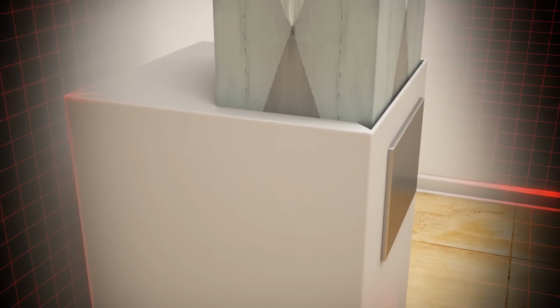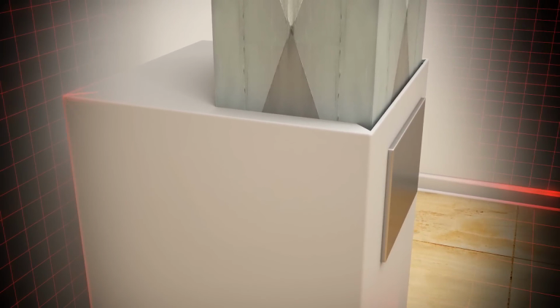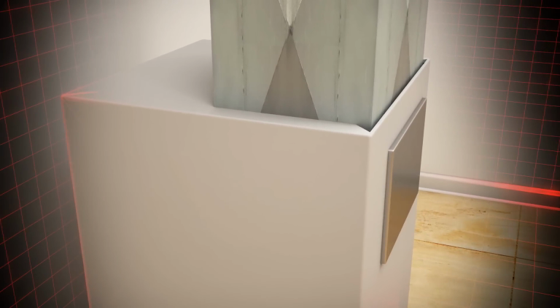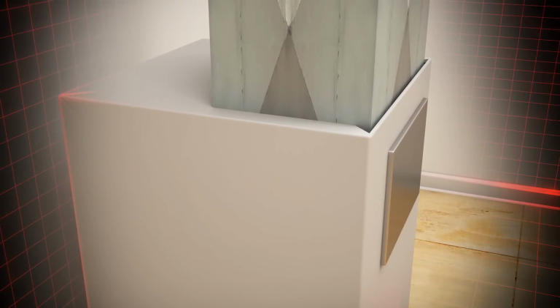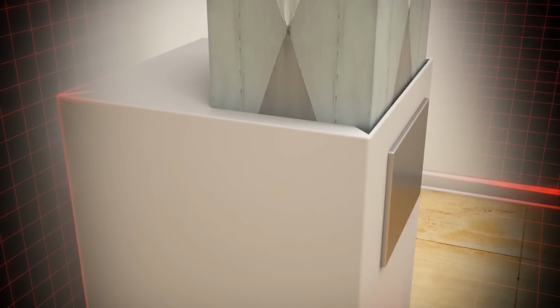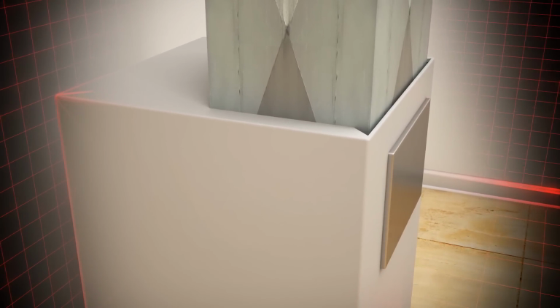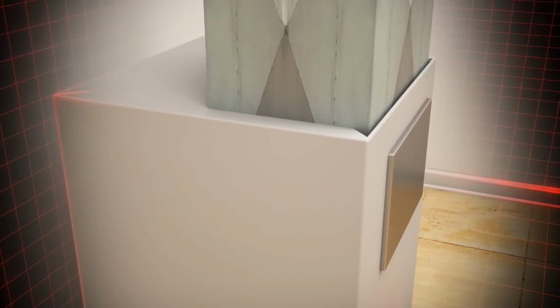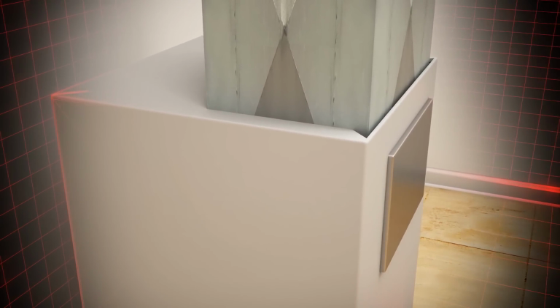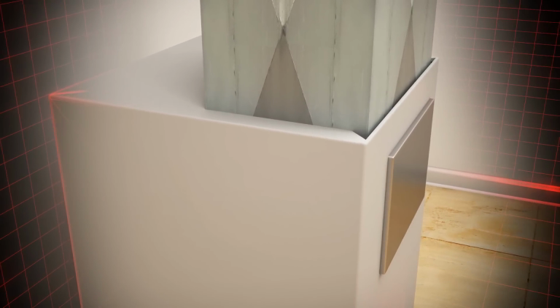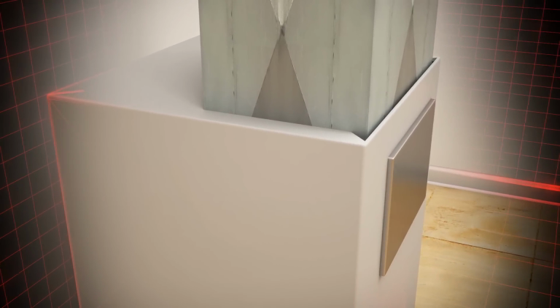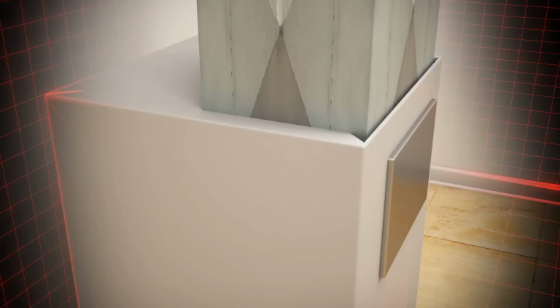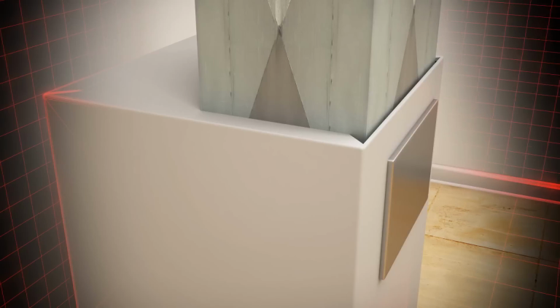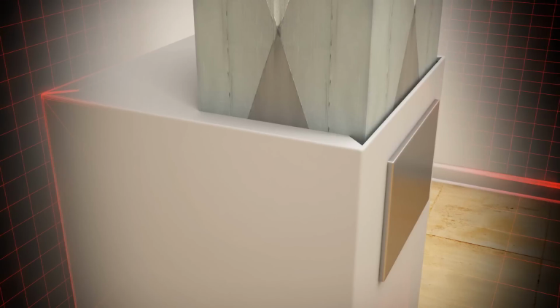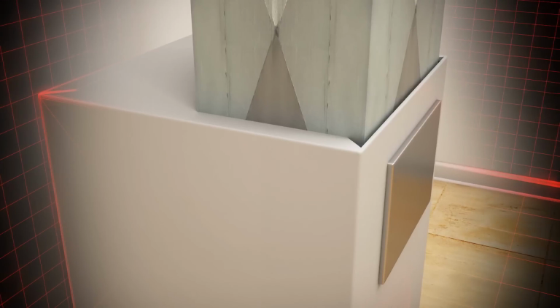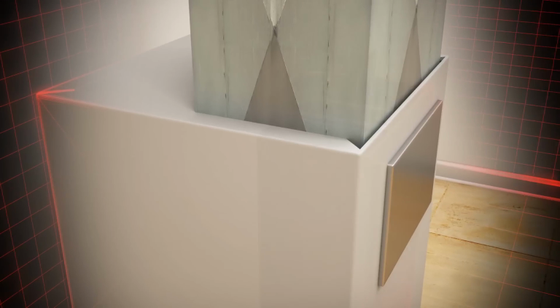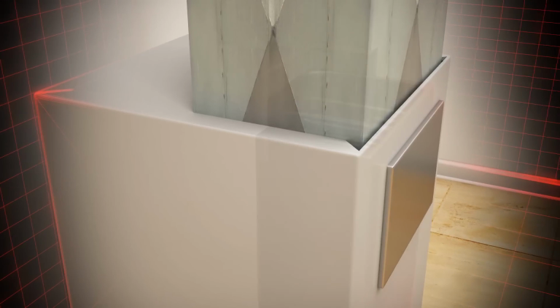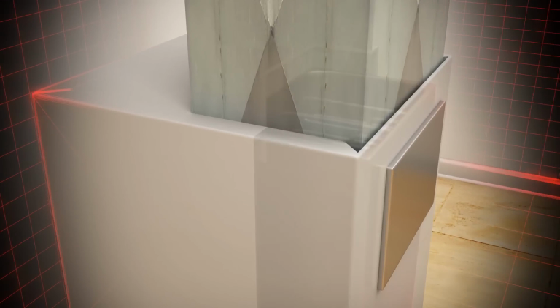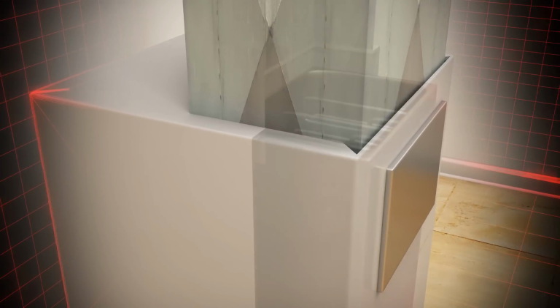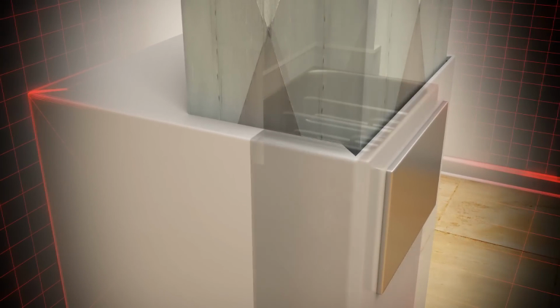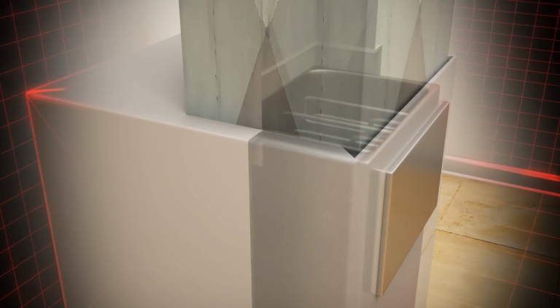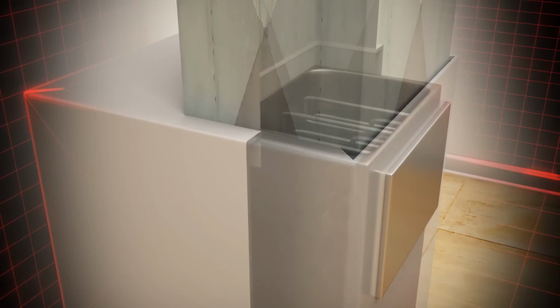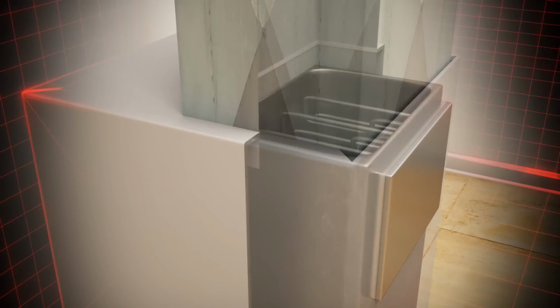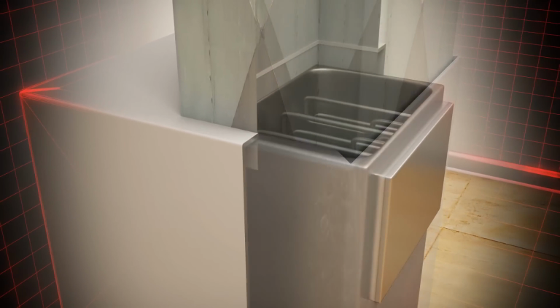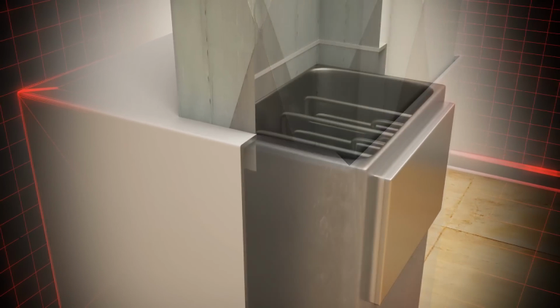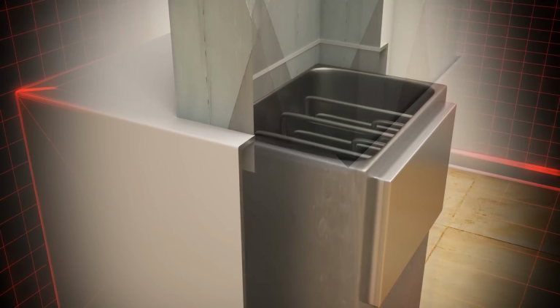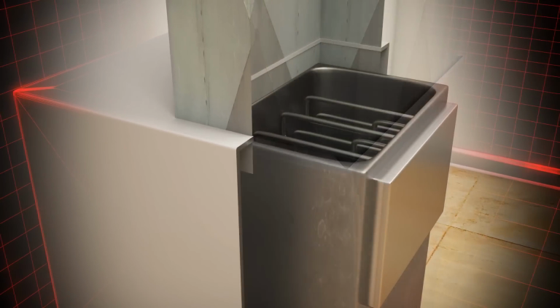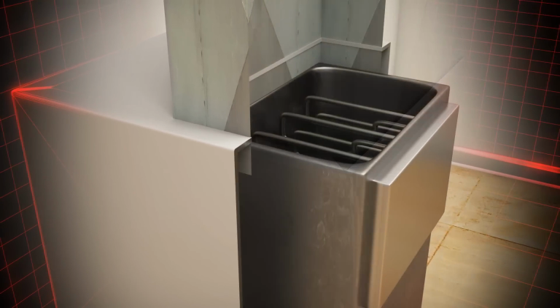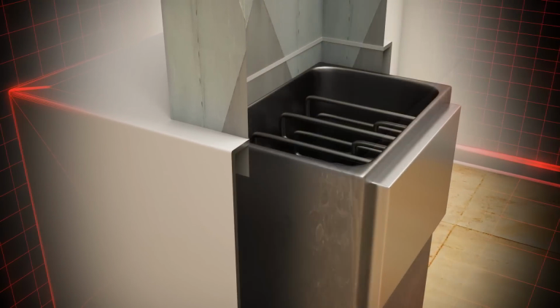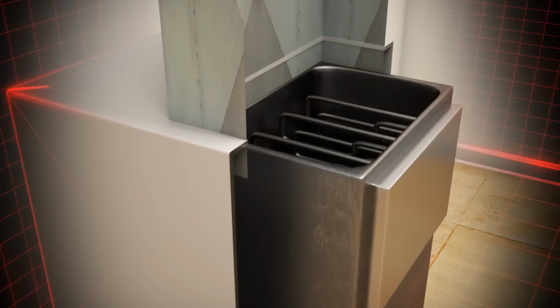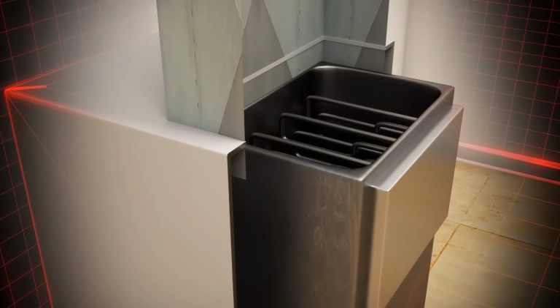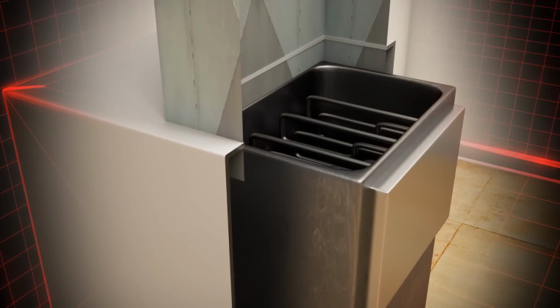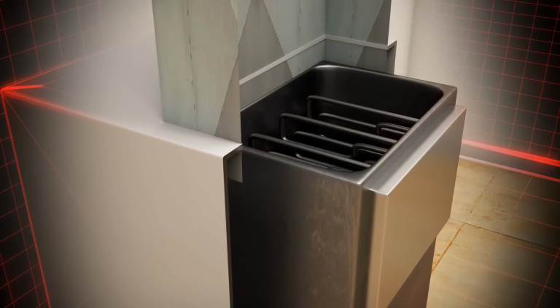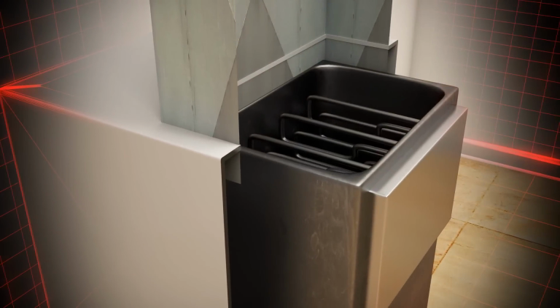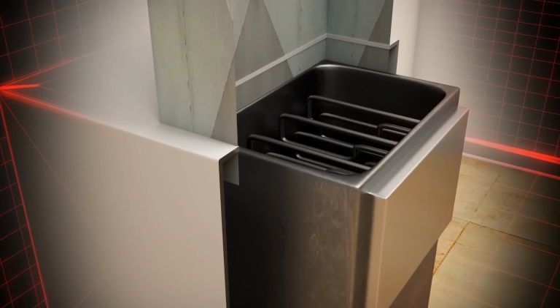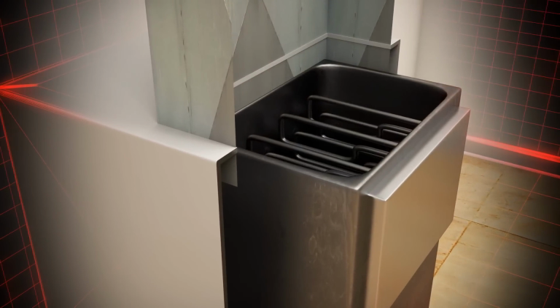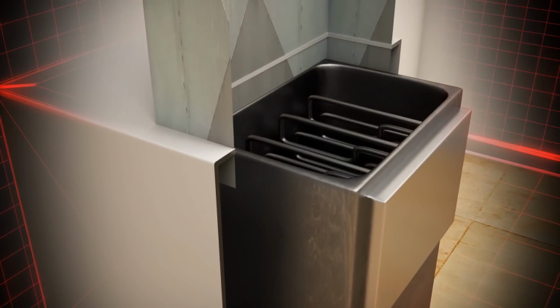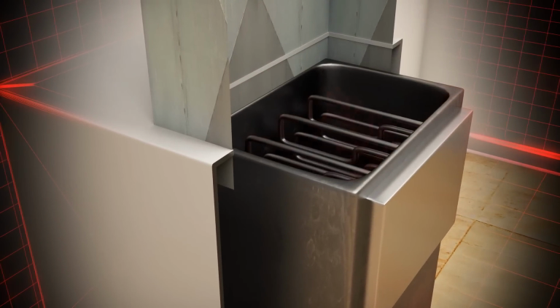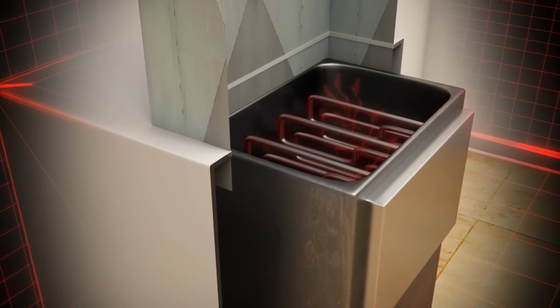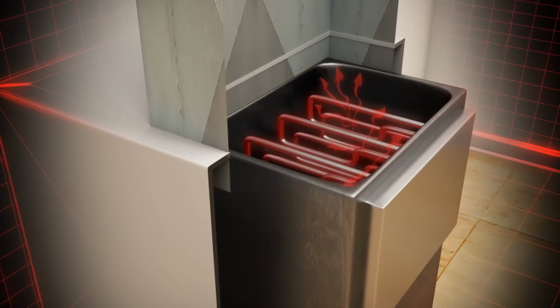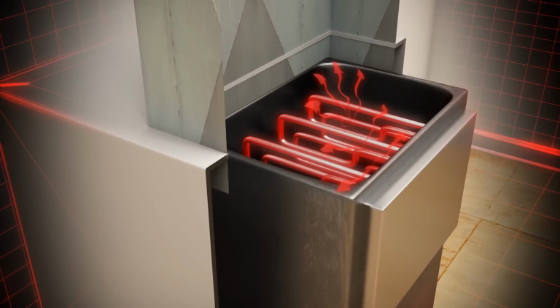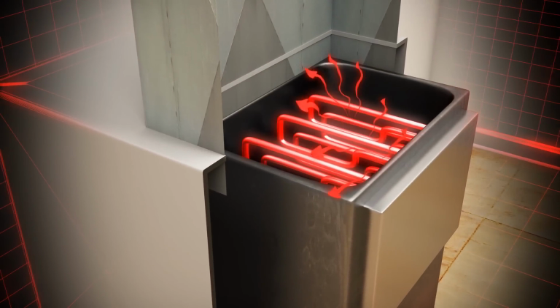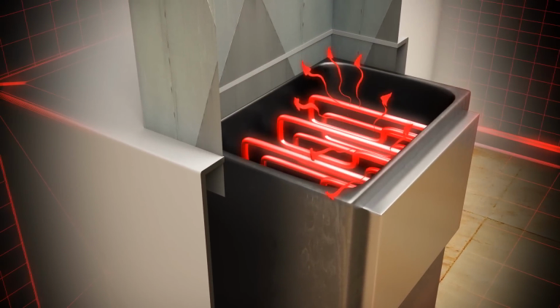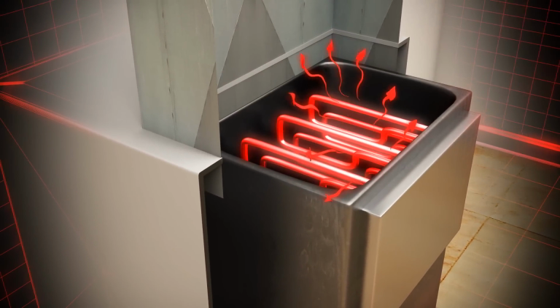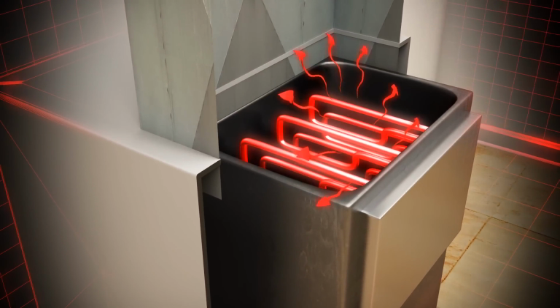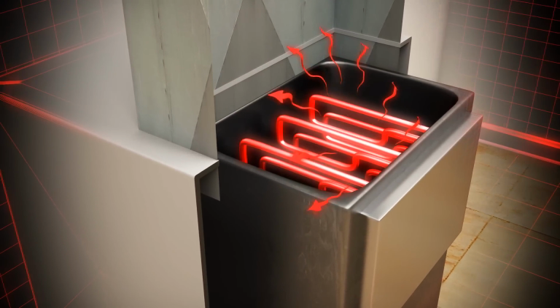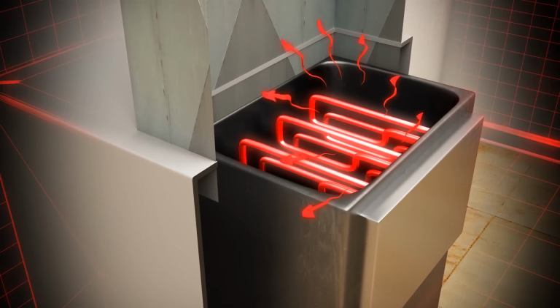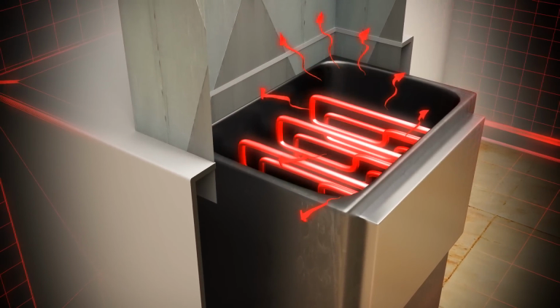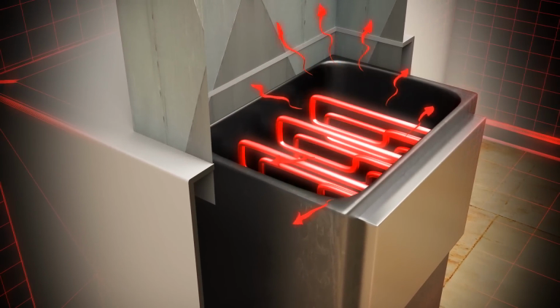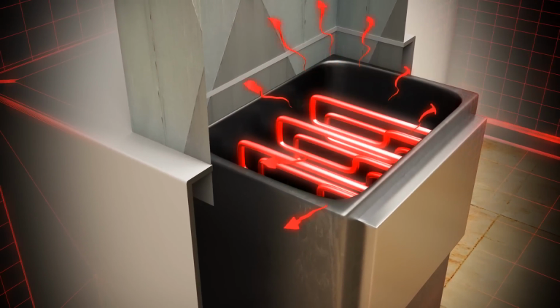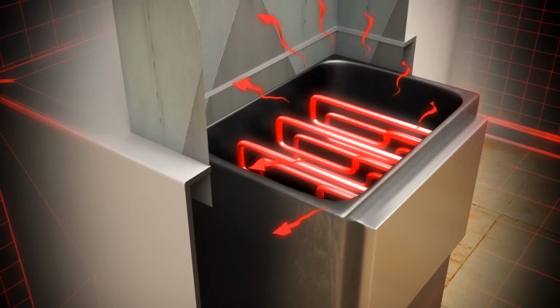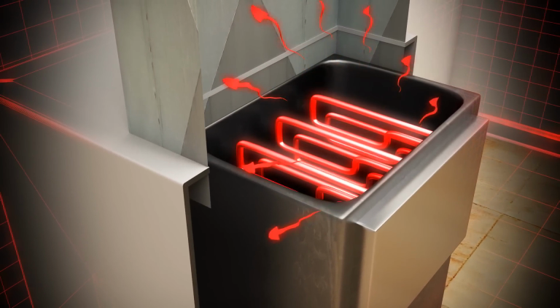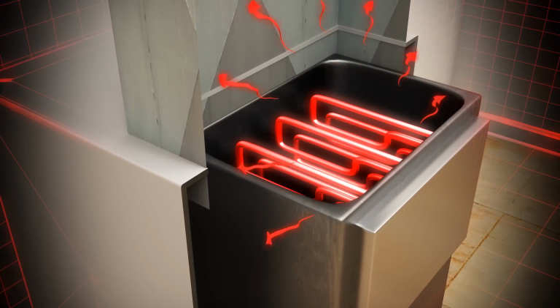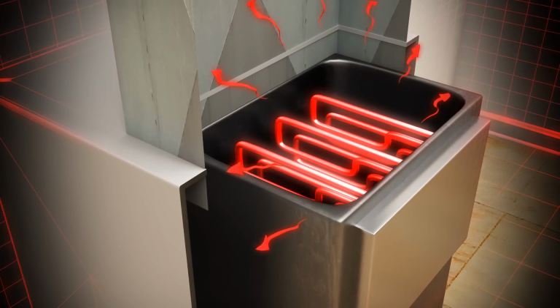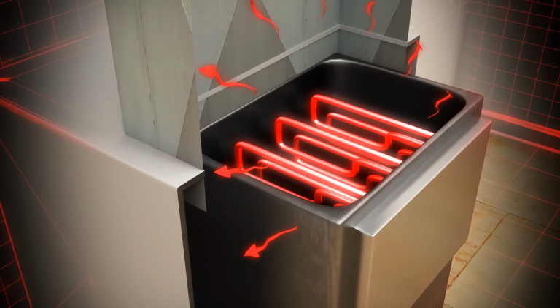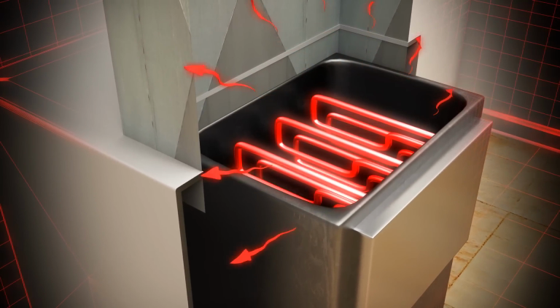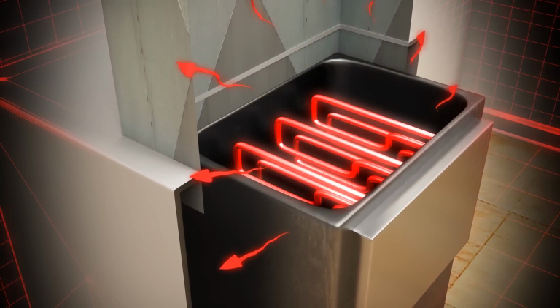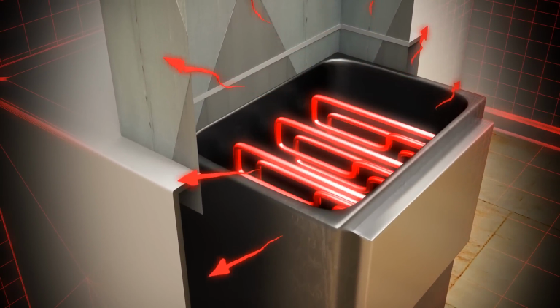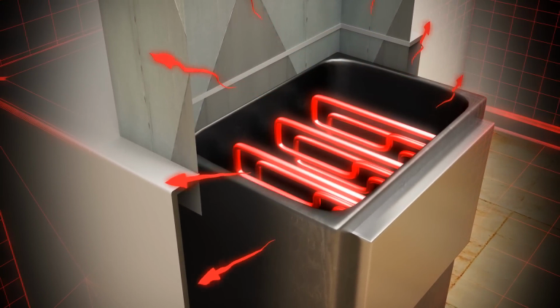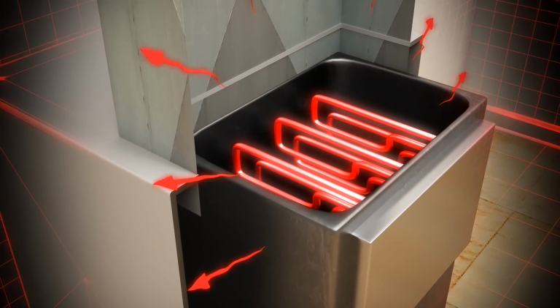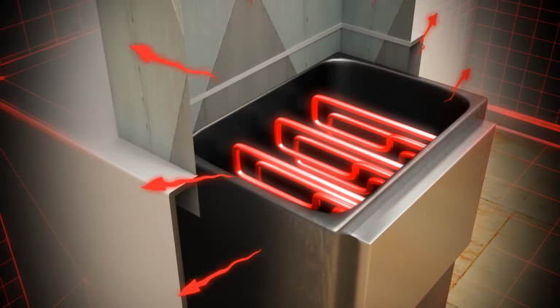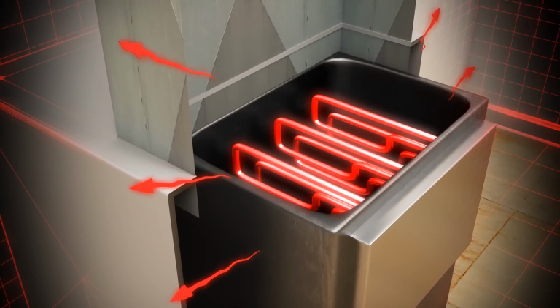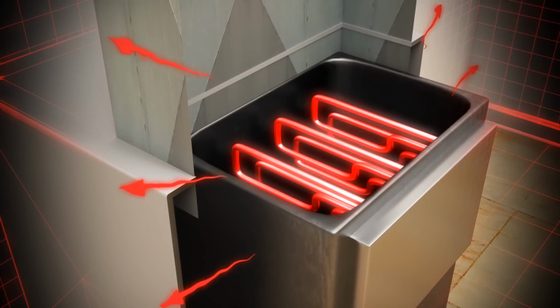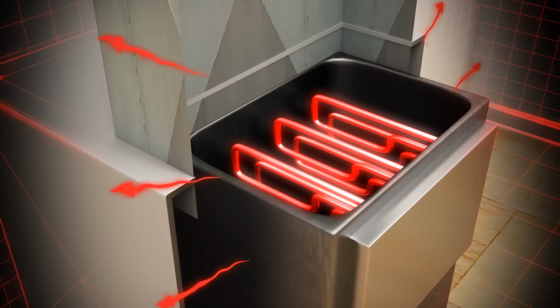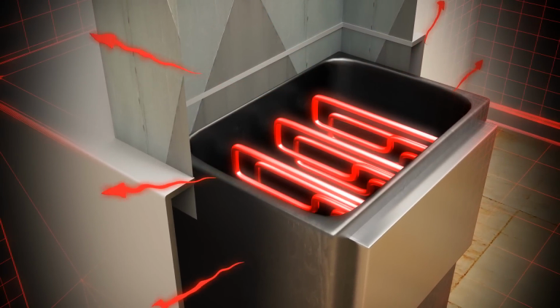However, on extremely cold days, a heat pump has an electric resistance heating element which can be used to provide auxiliary heat.